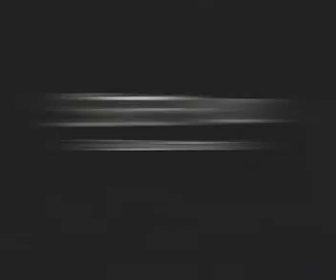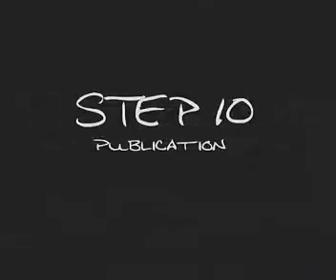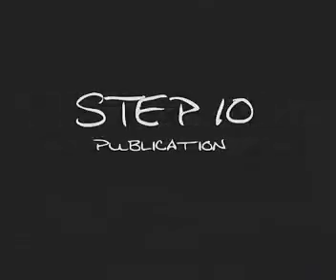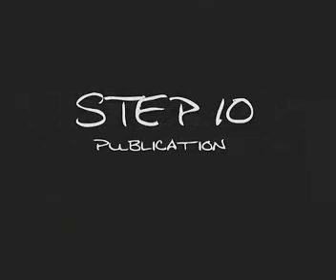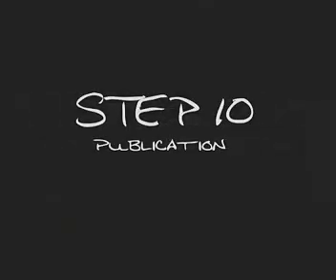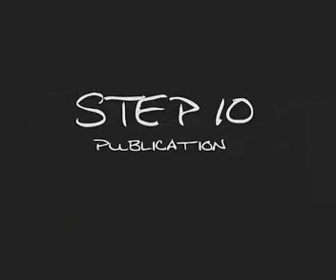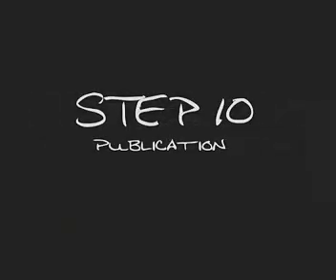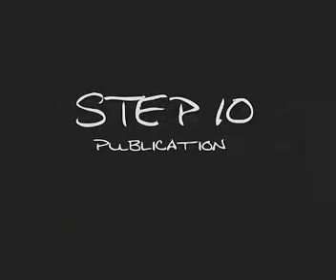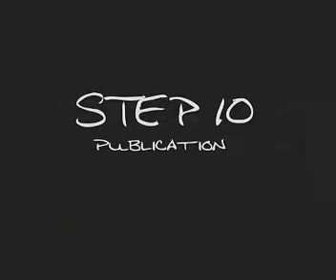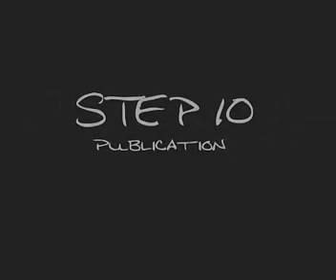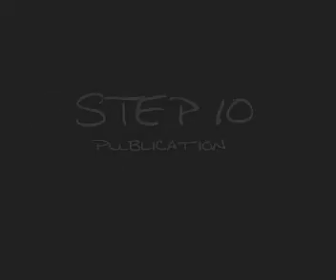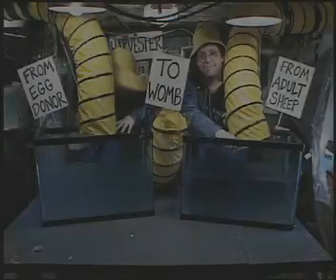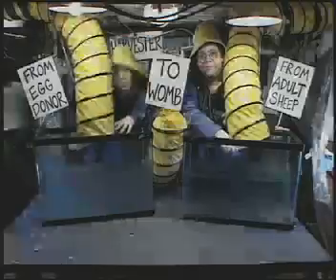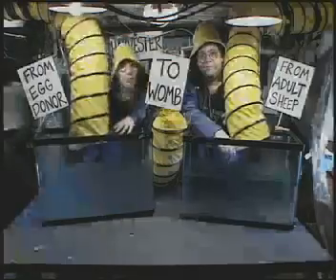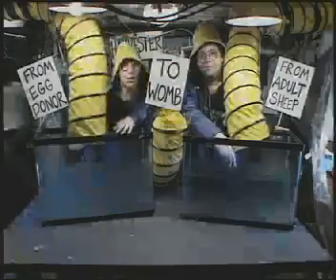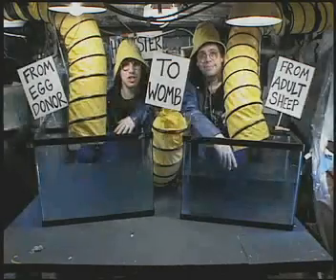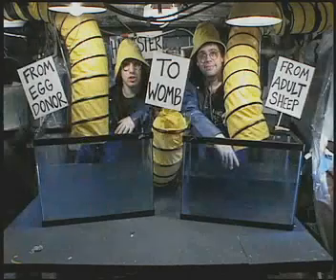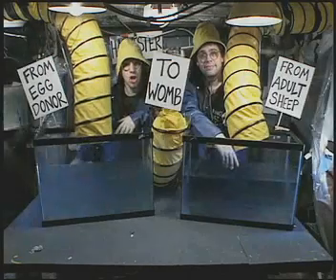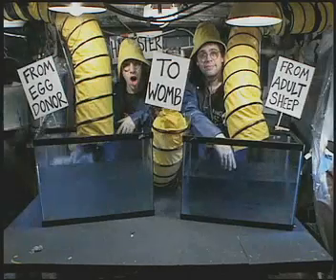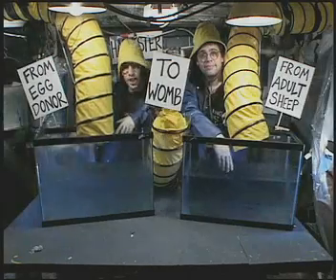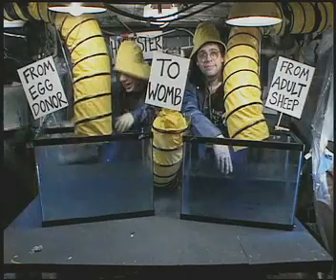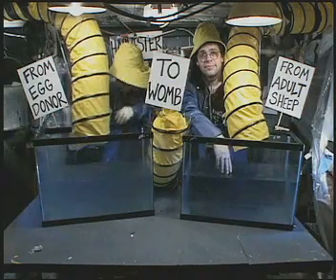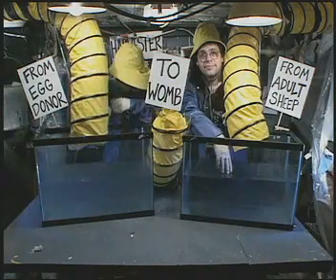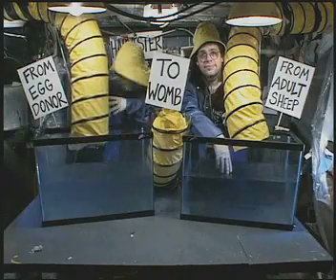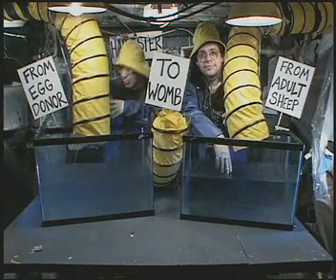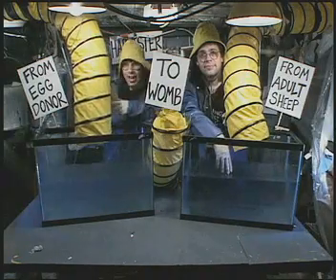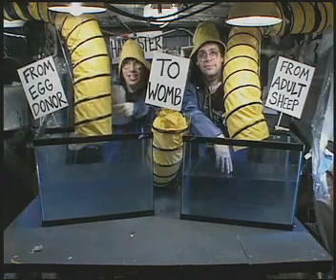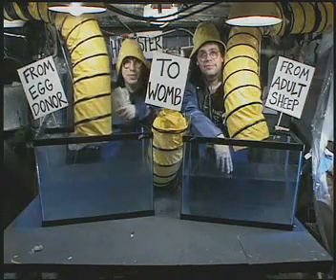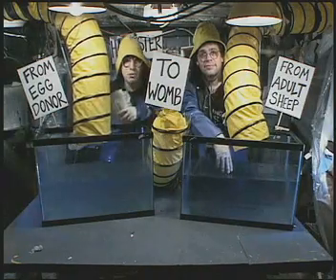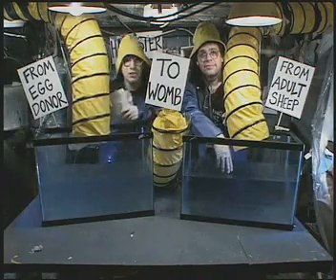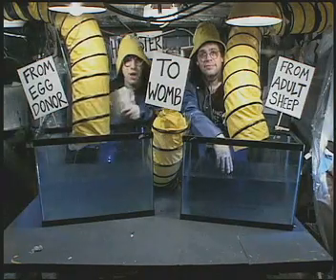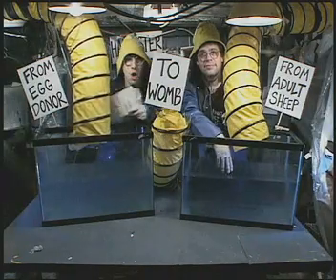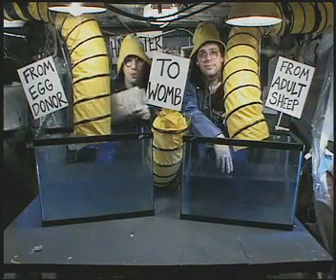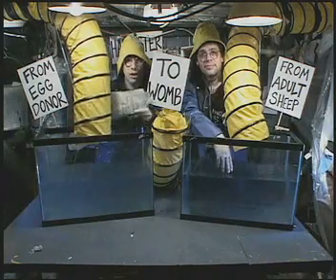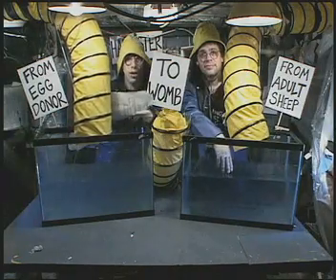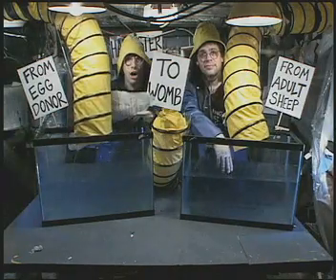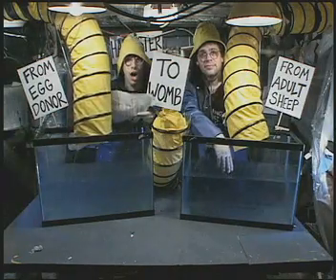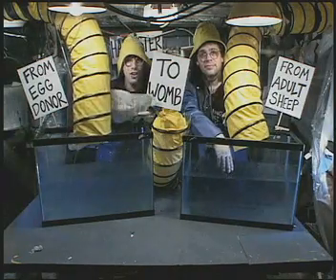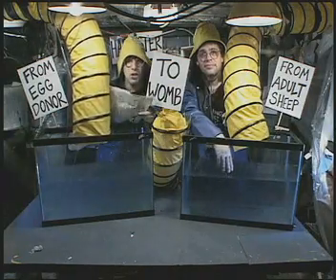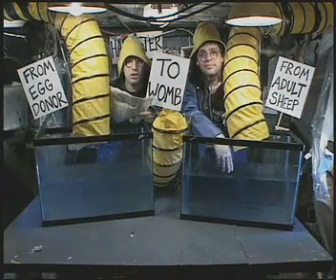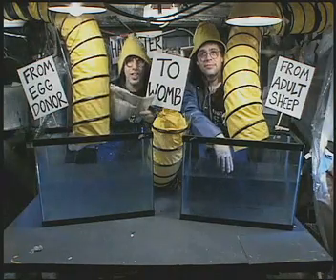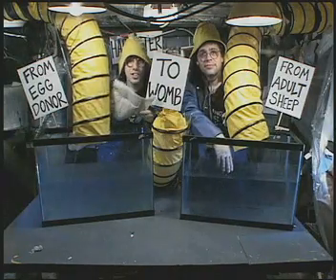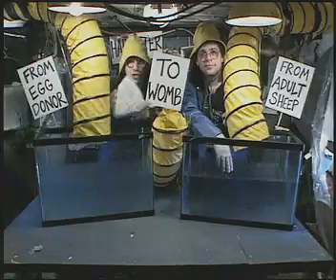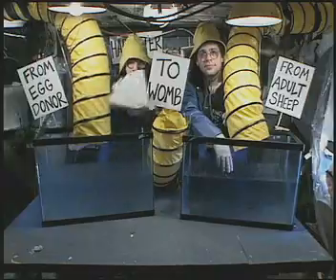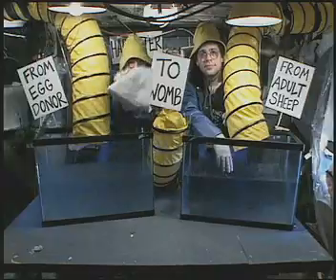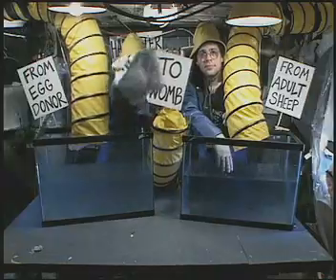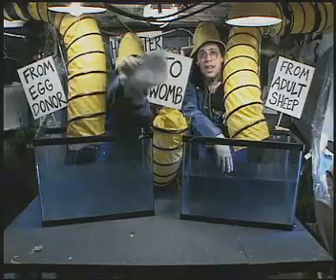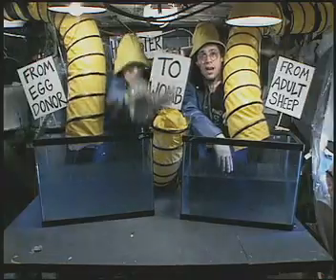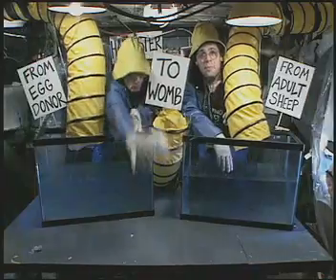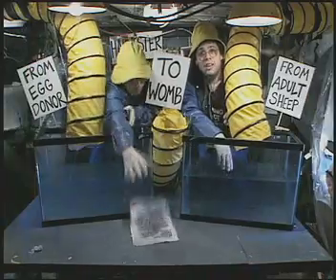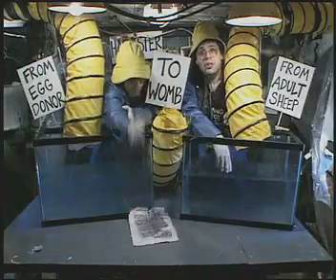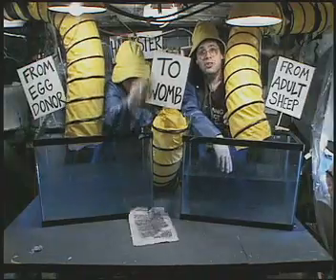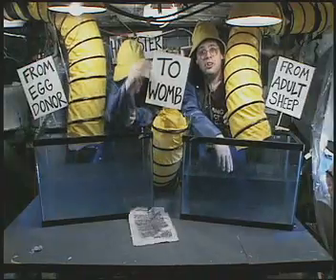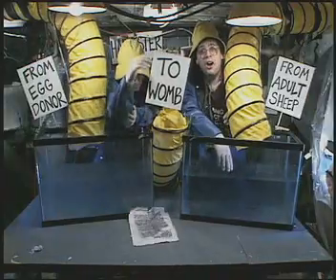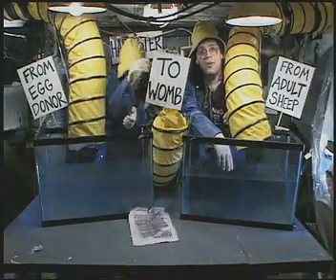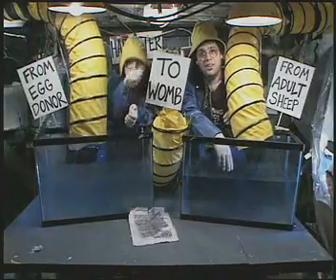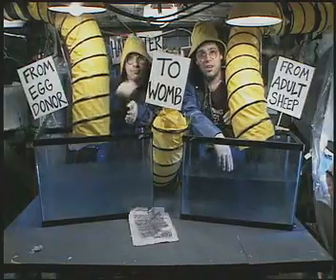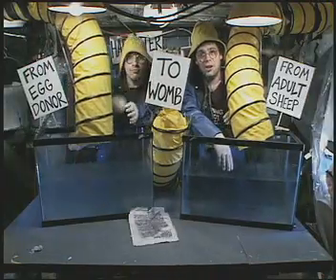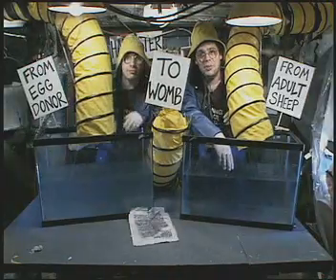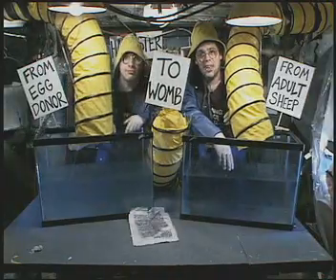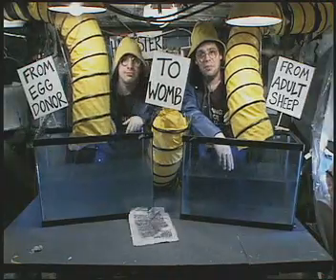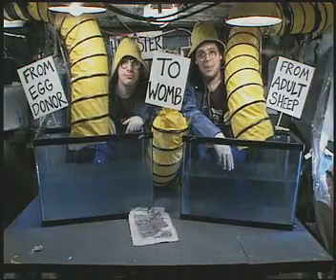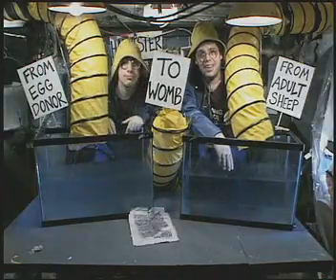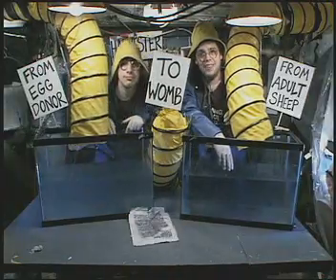Step 10: Publish a long, incomprehensible tome on nucleic transfer. Make sure no one knows what that means.